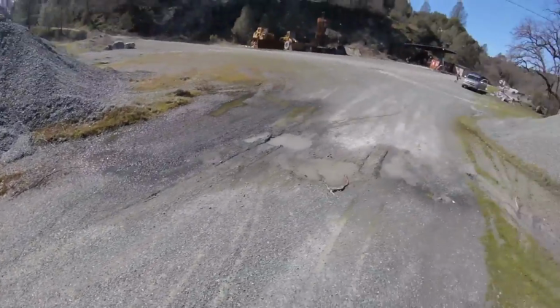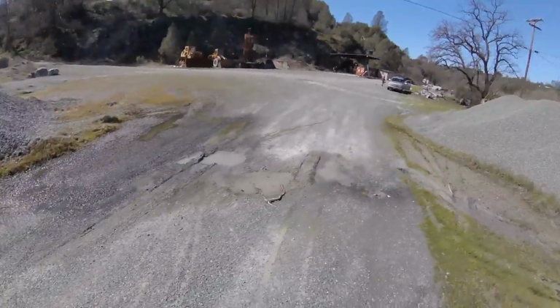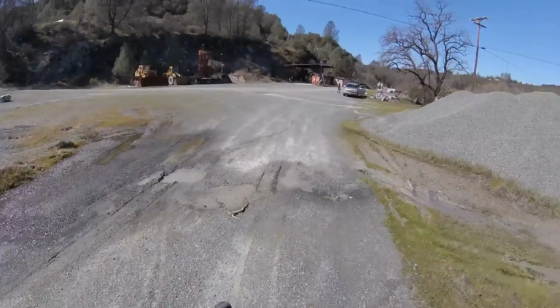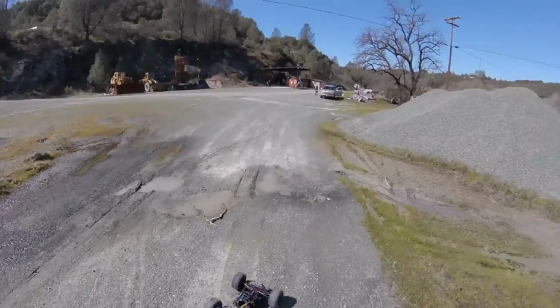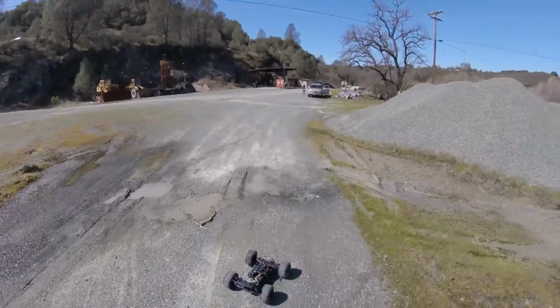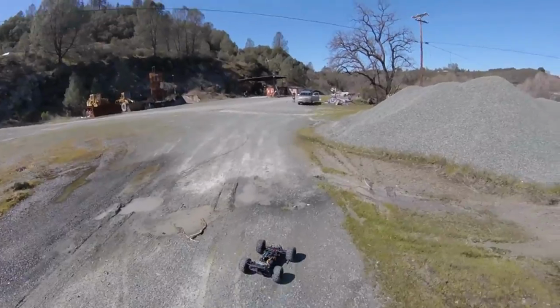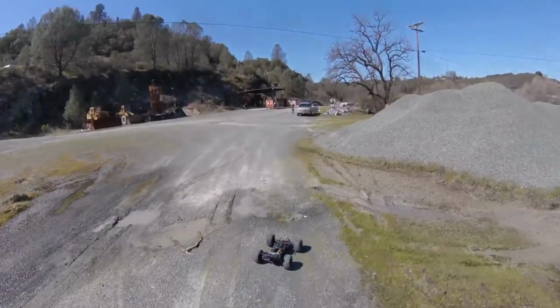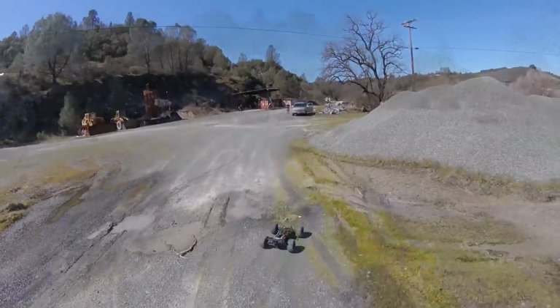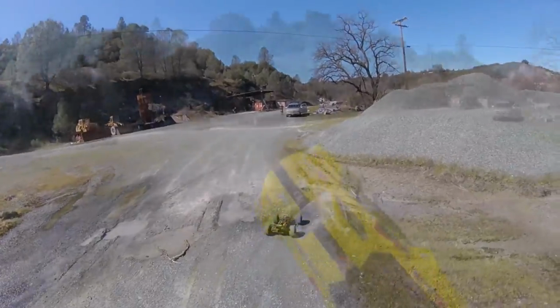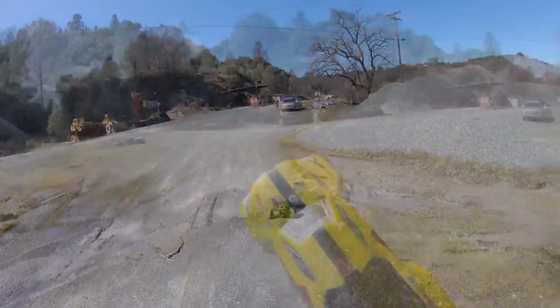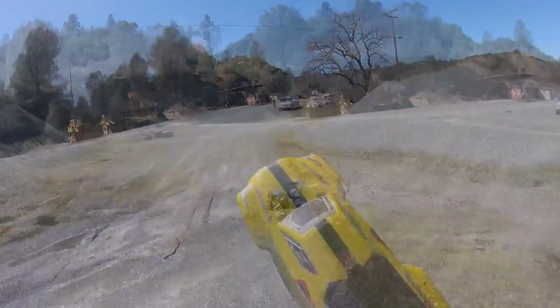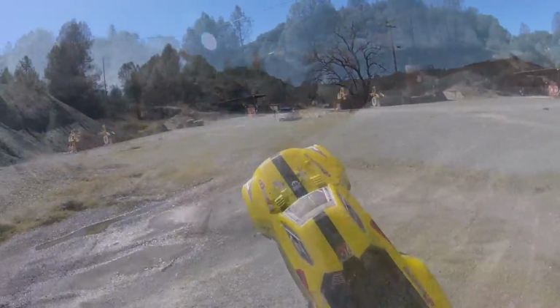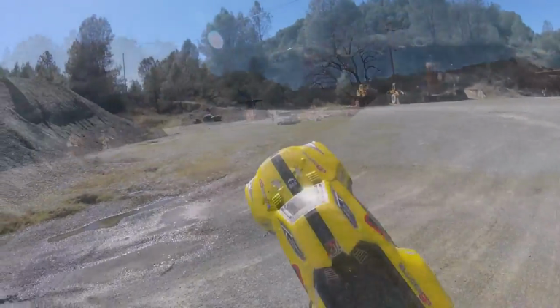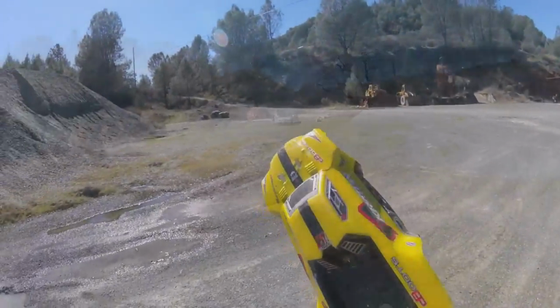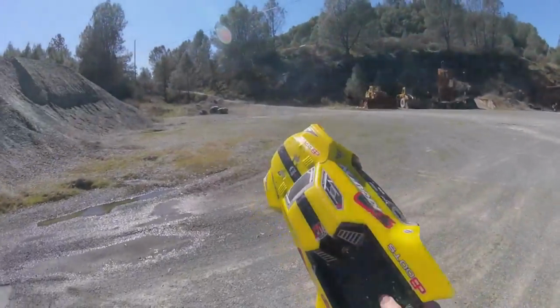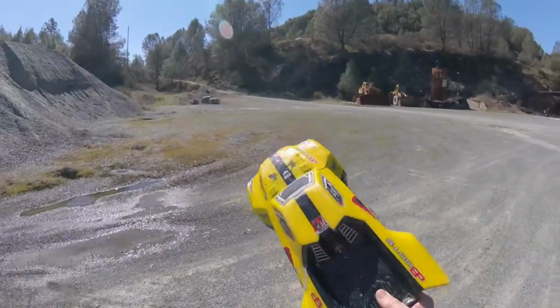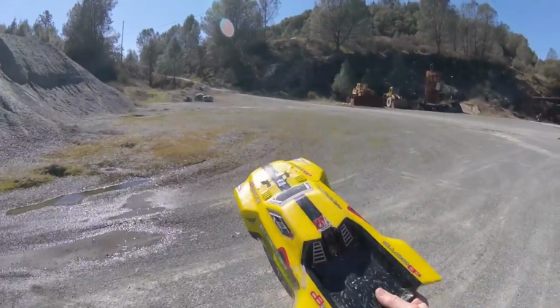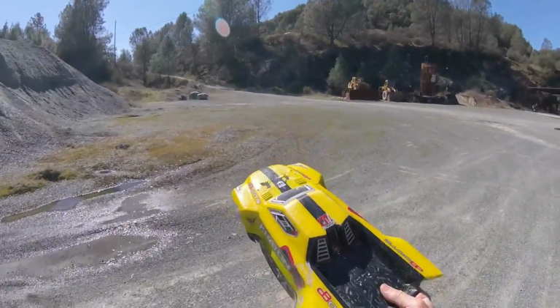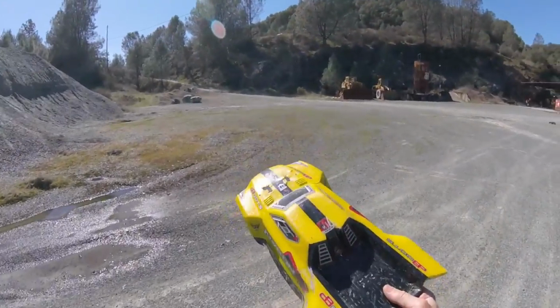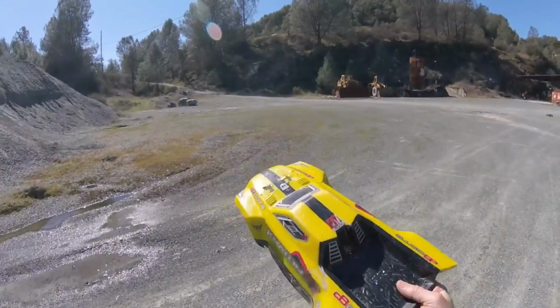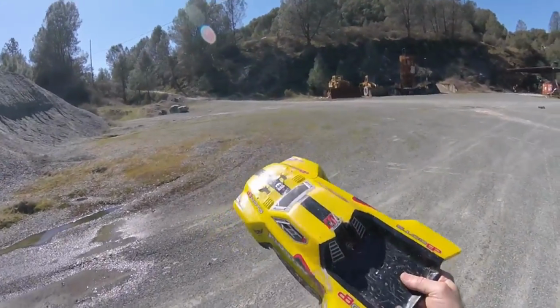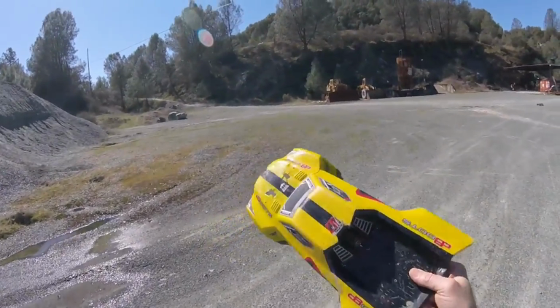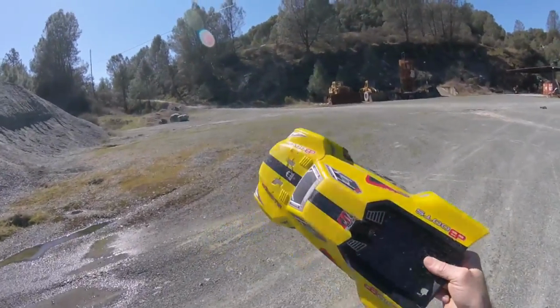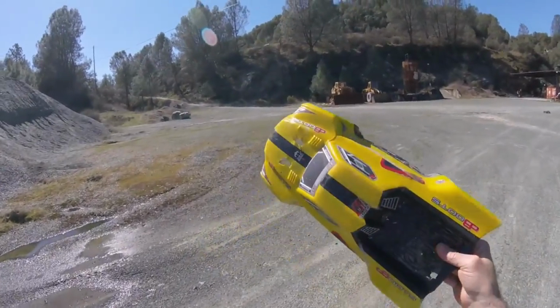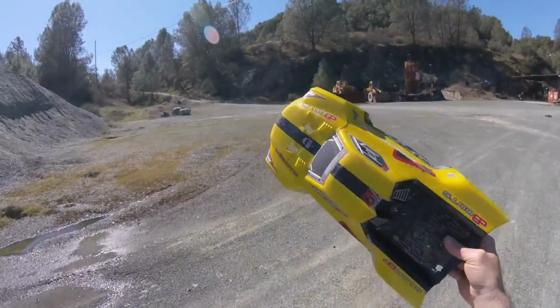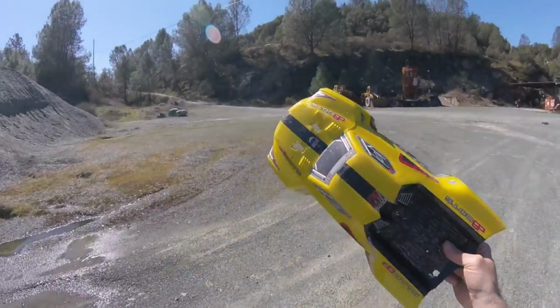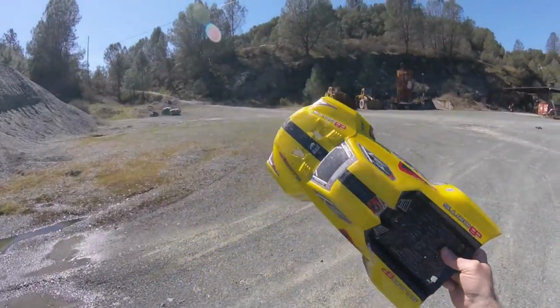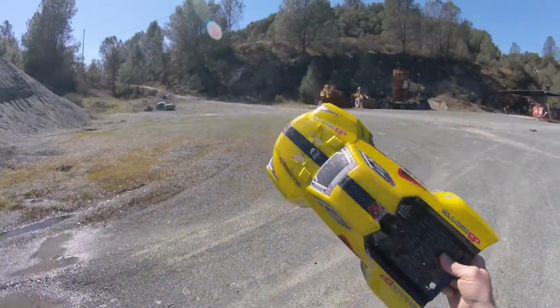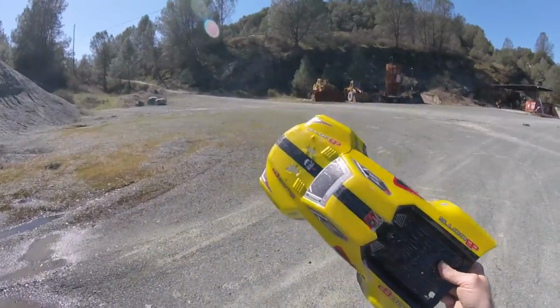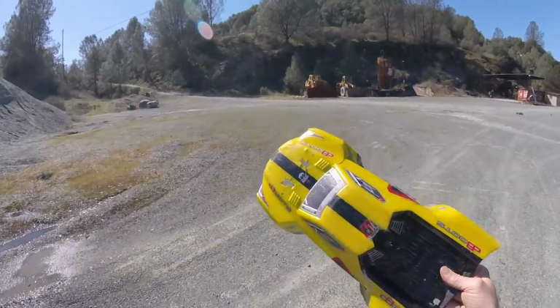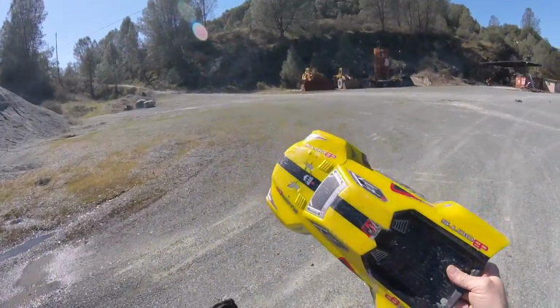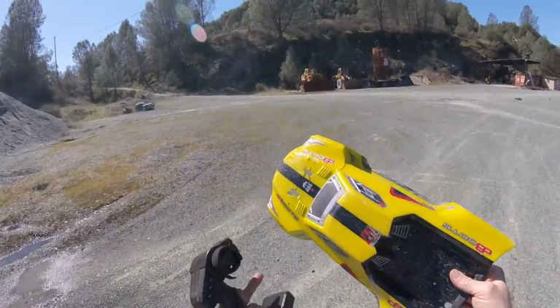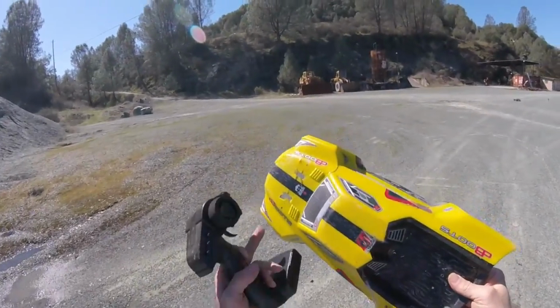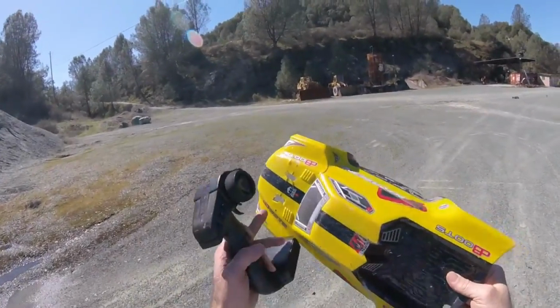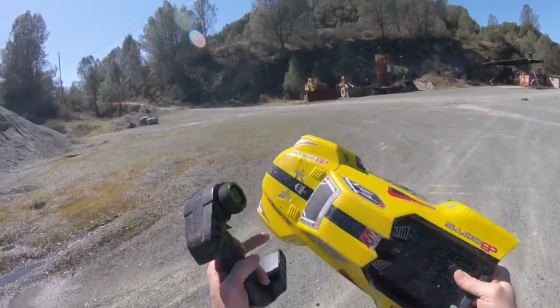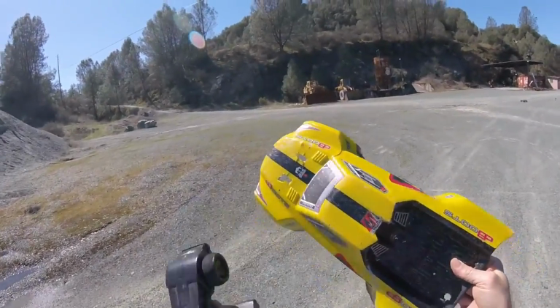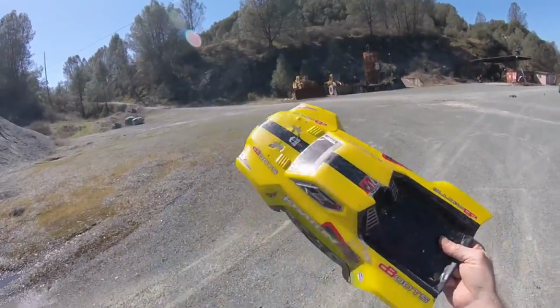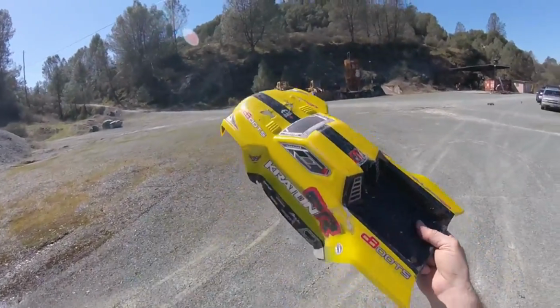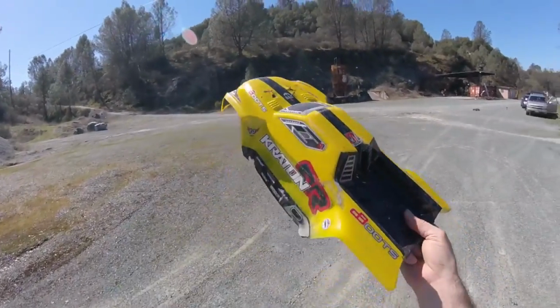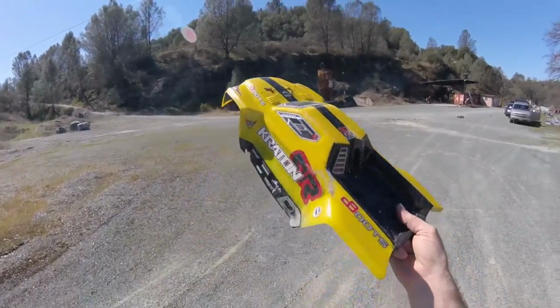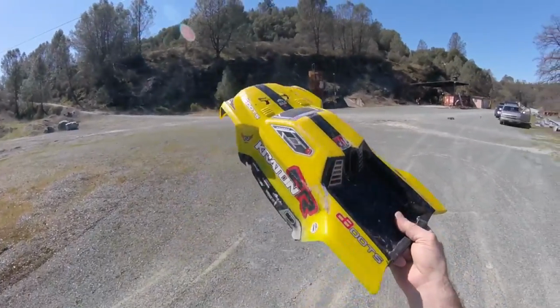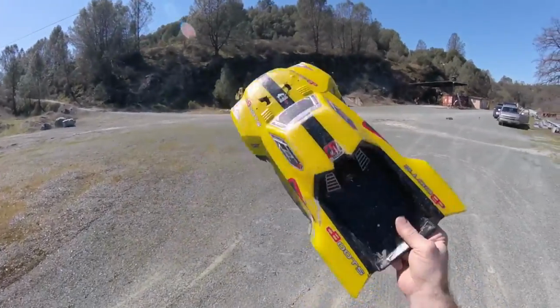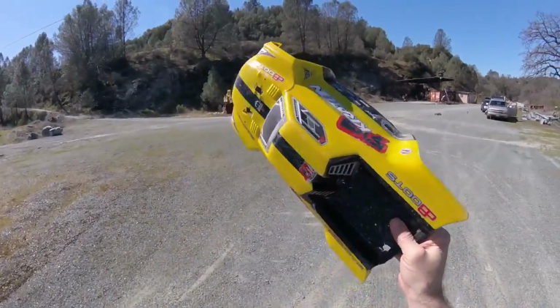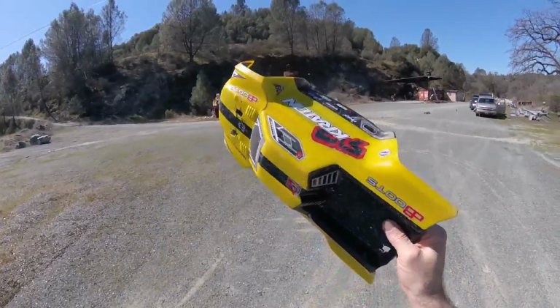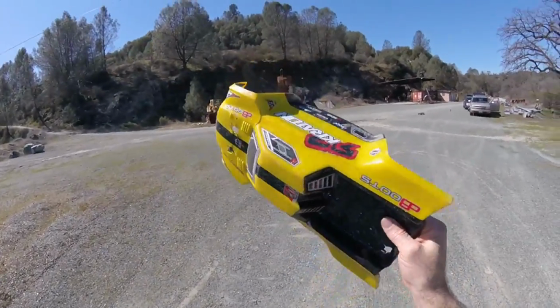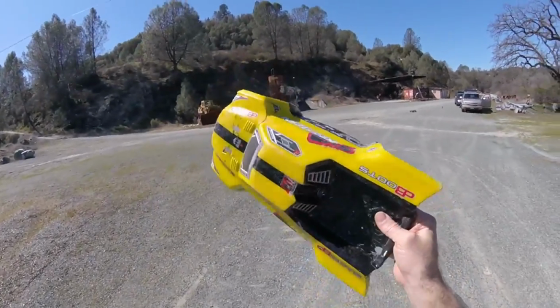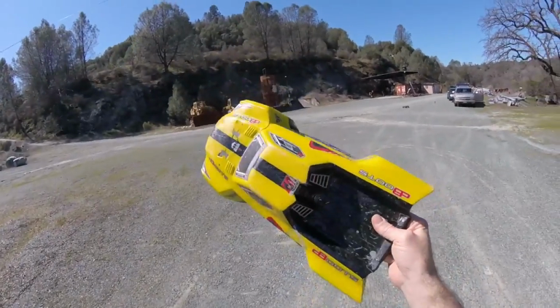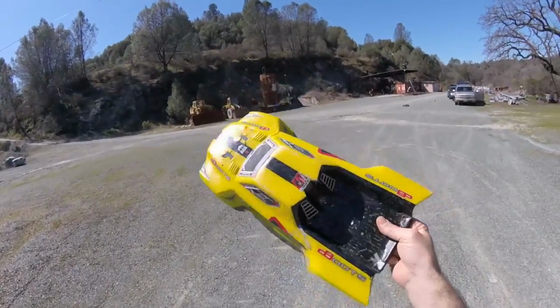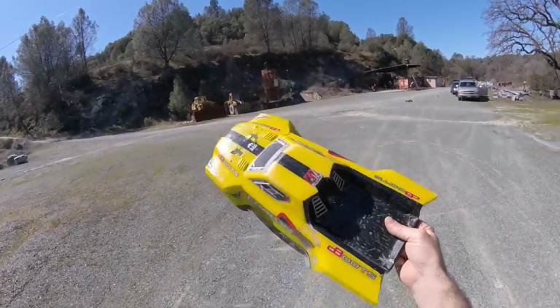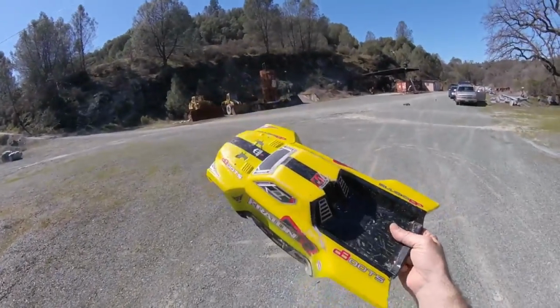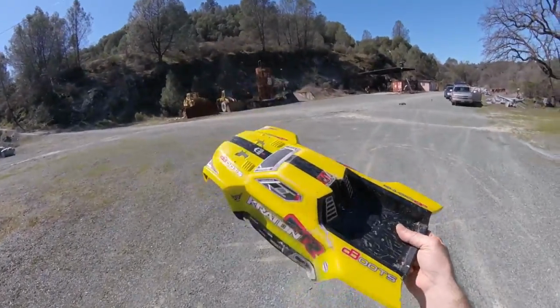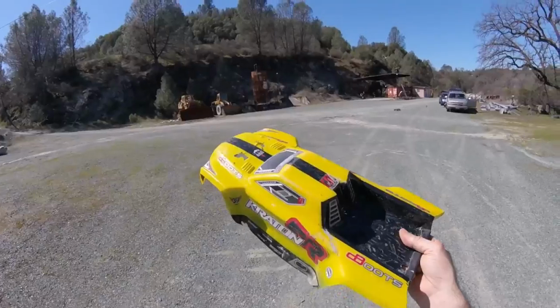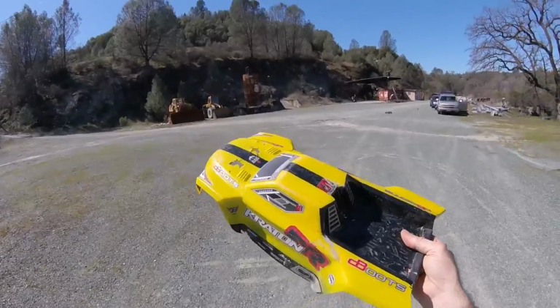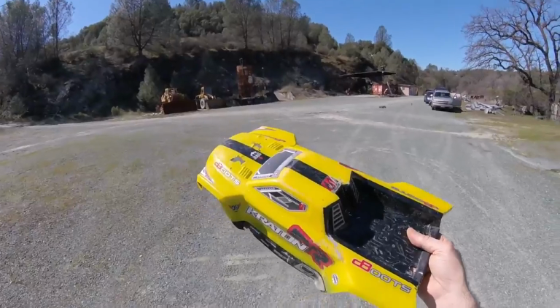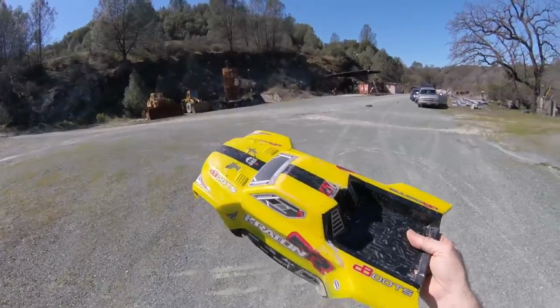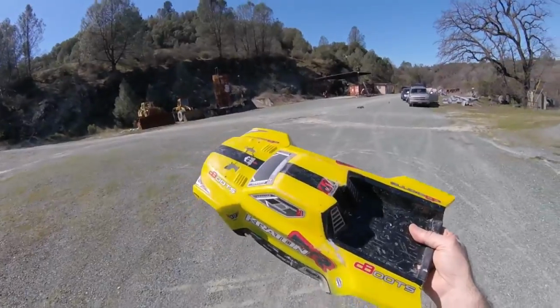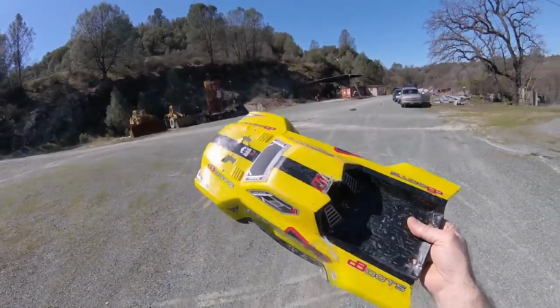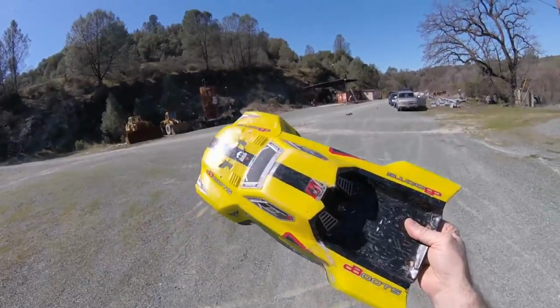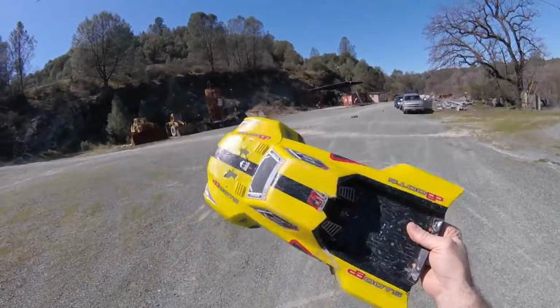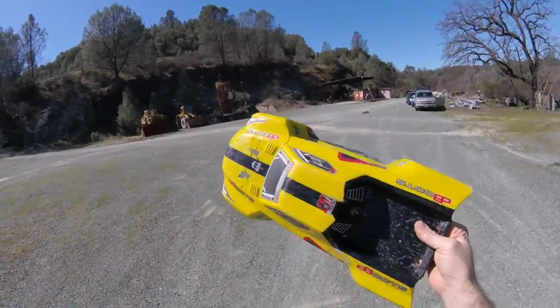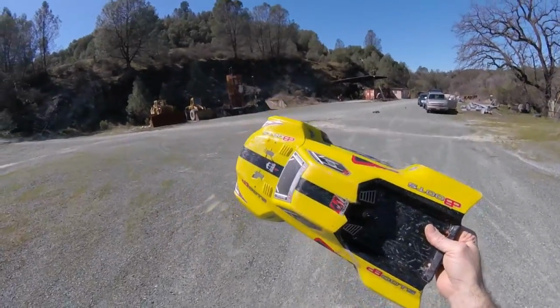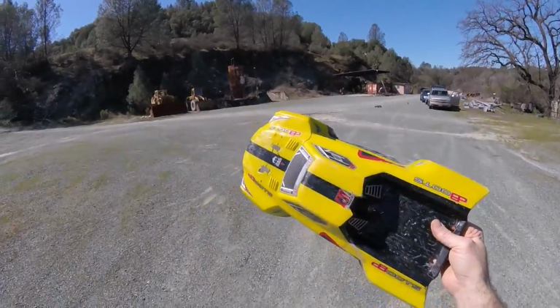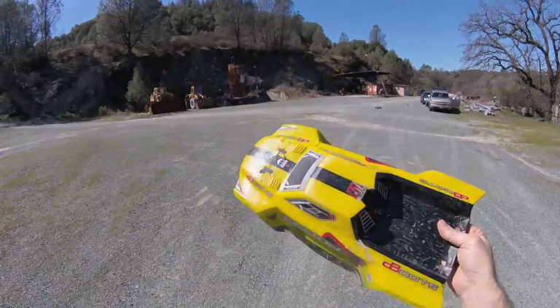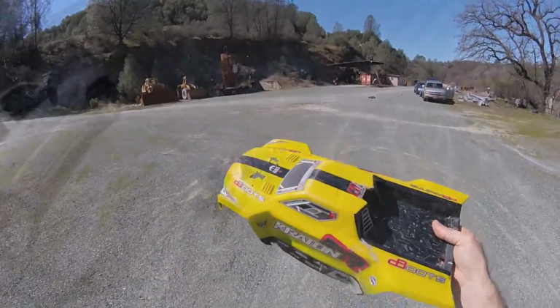There goes my body. Old yellow's got a big chunk missing, so I think I'm gonna do a quick body swap.